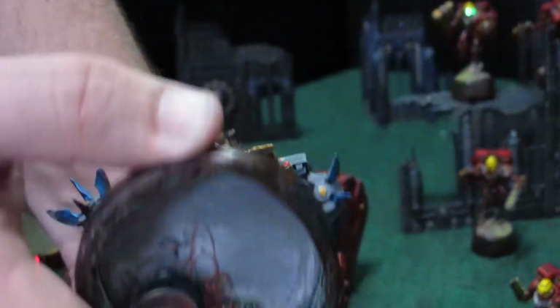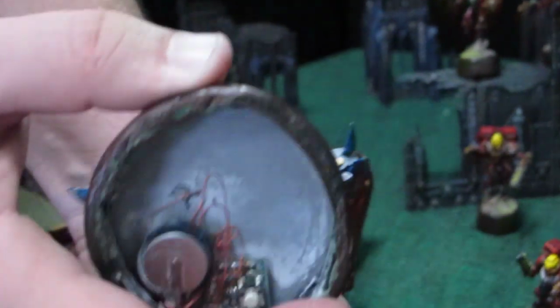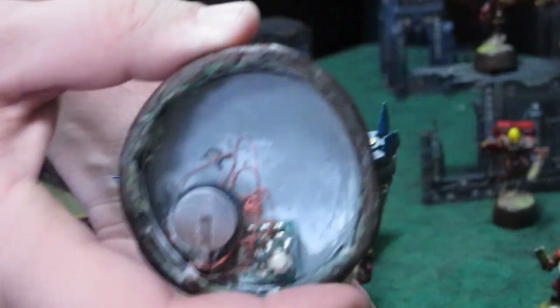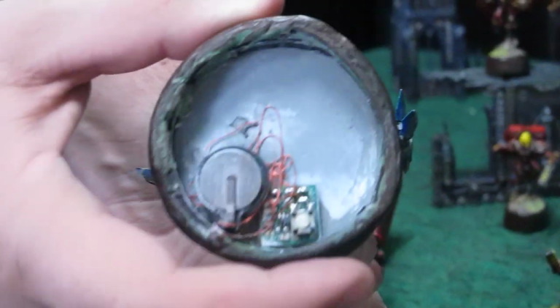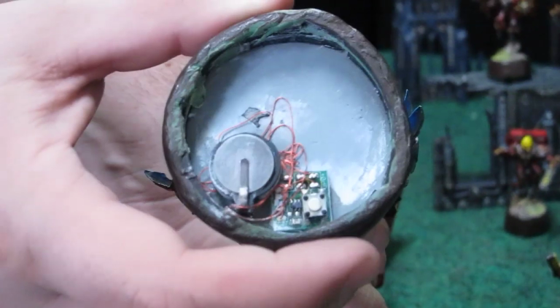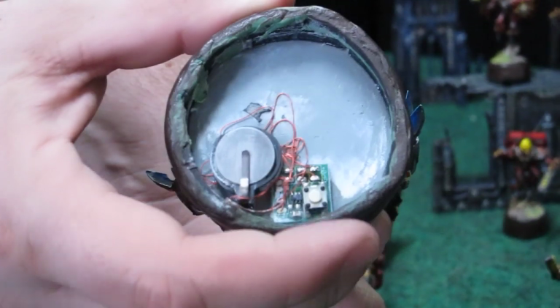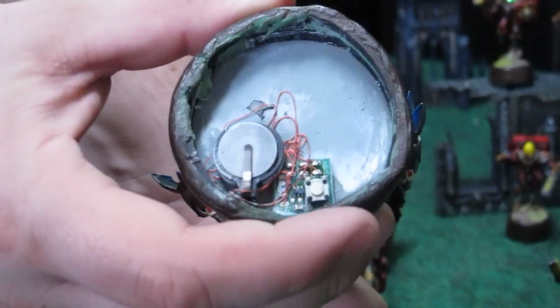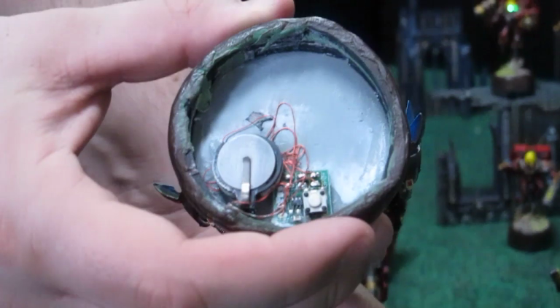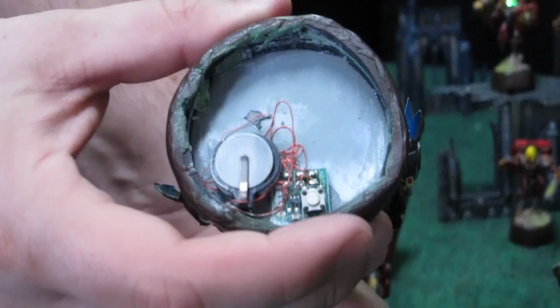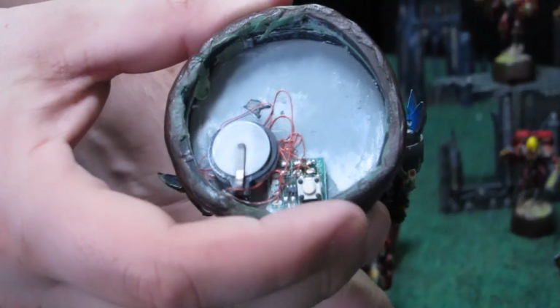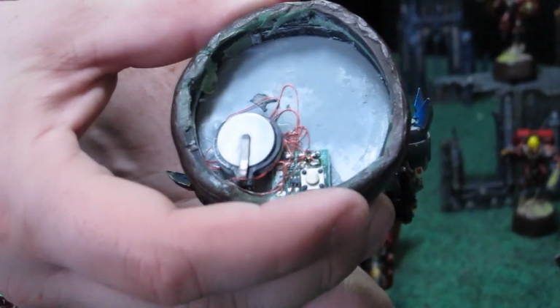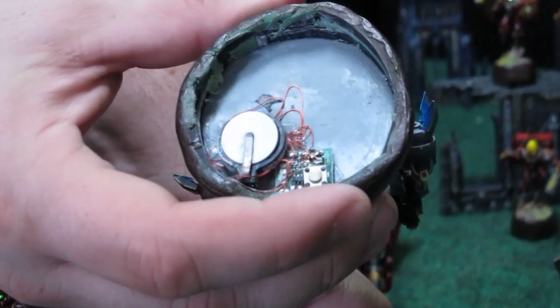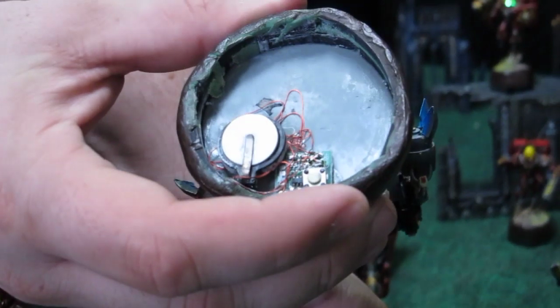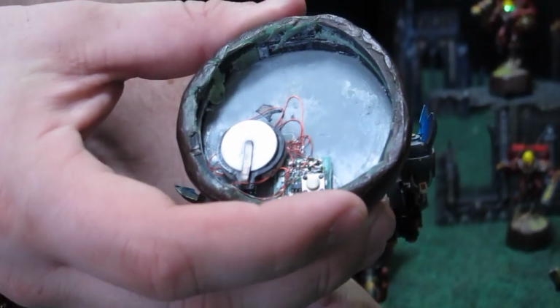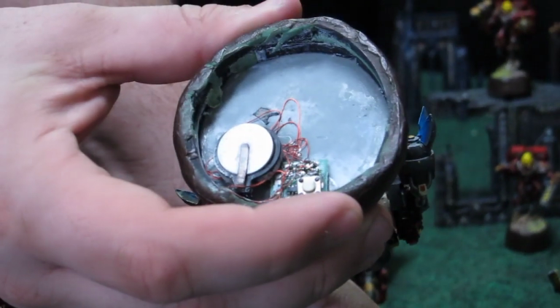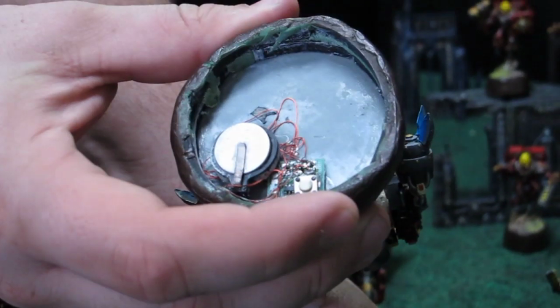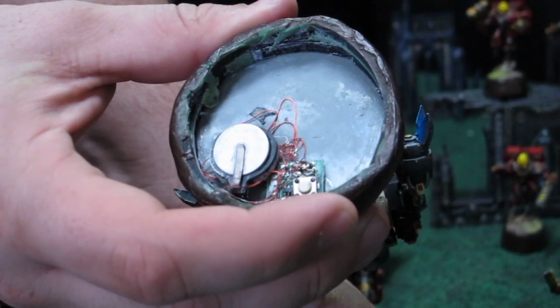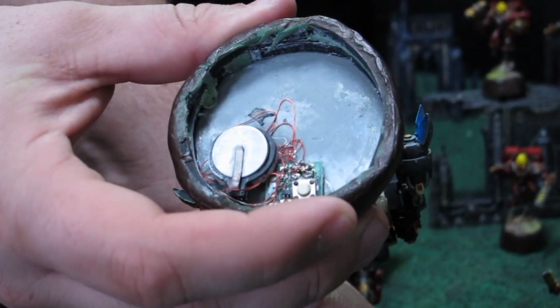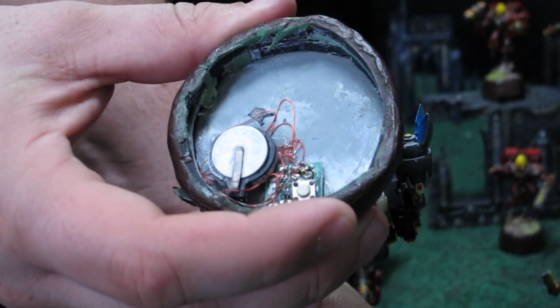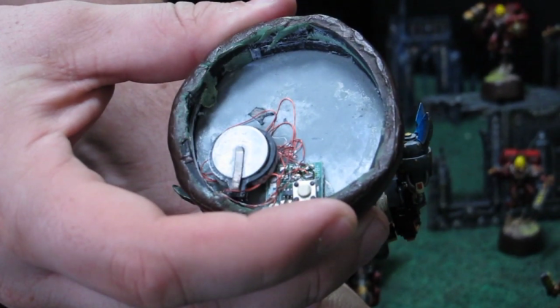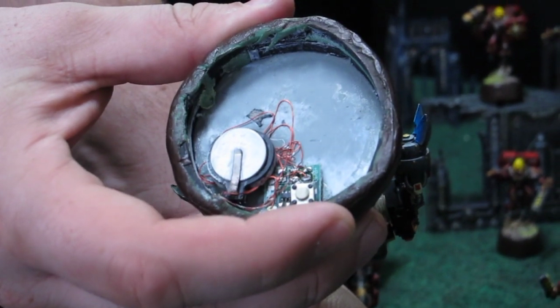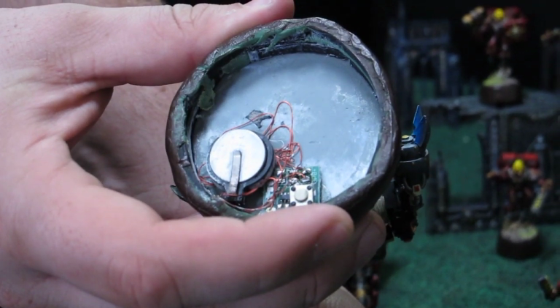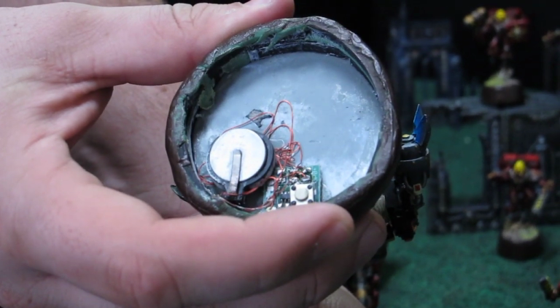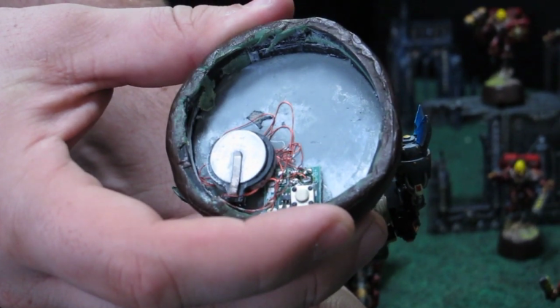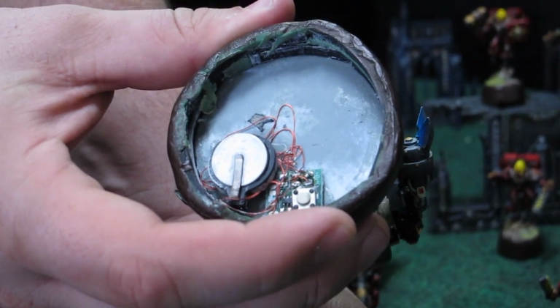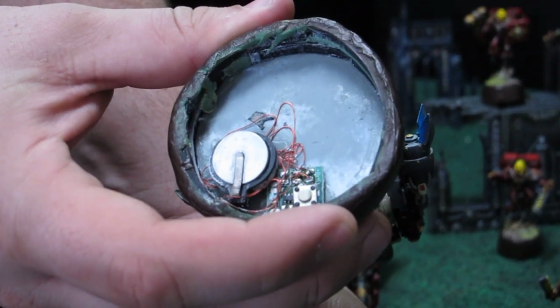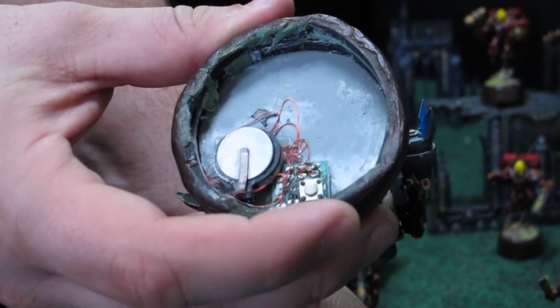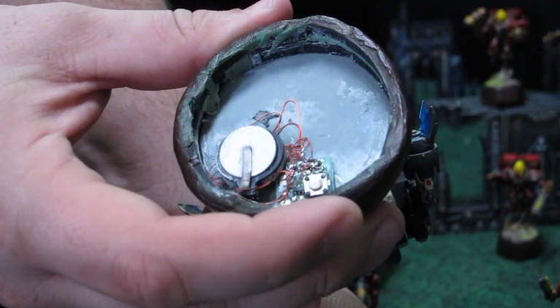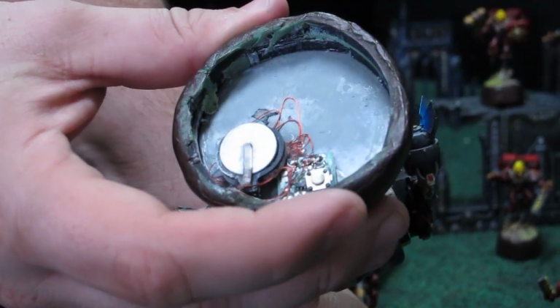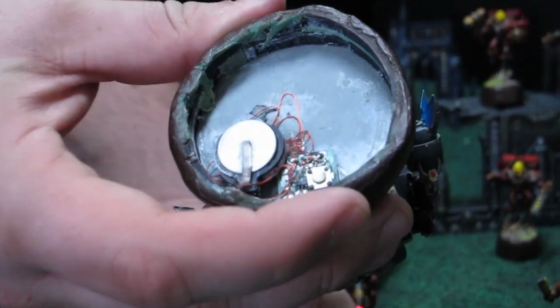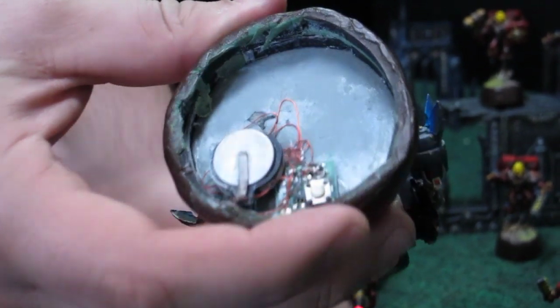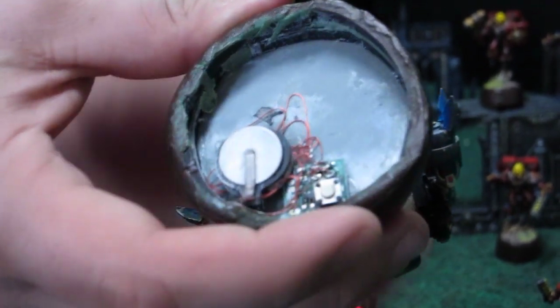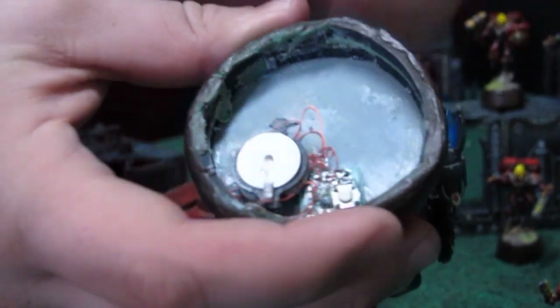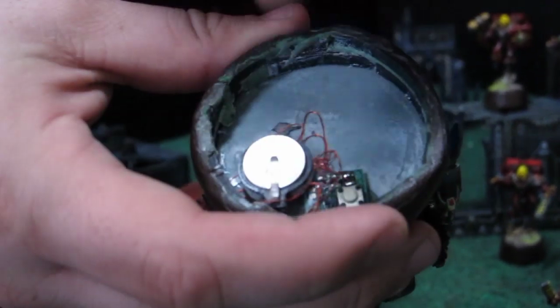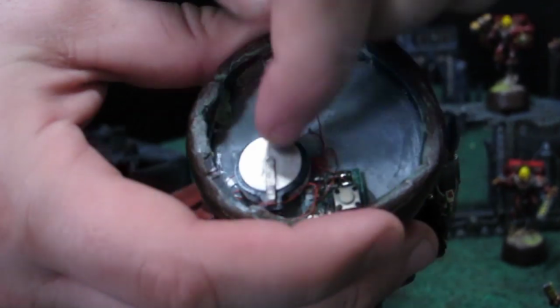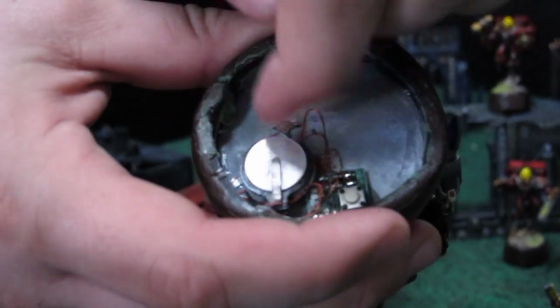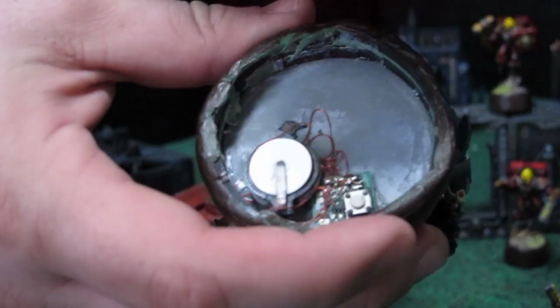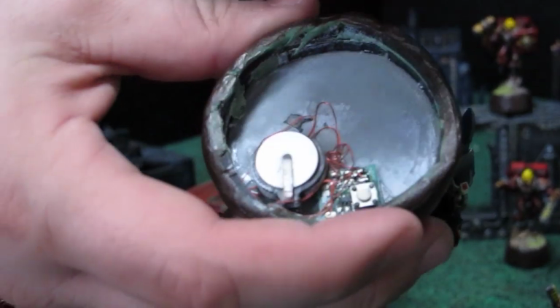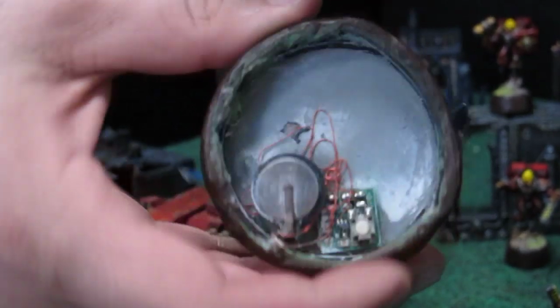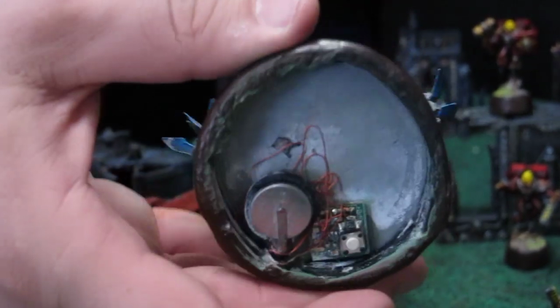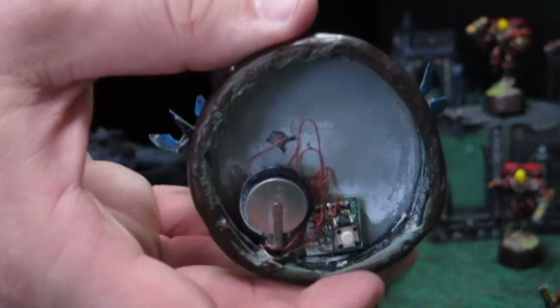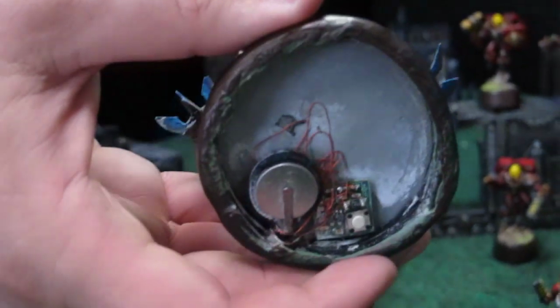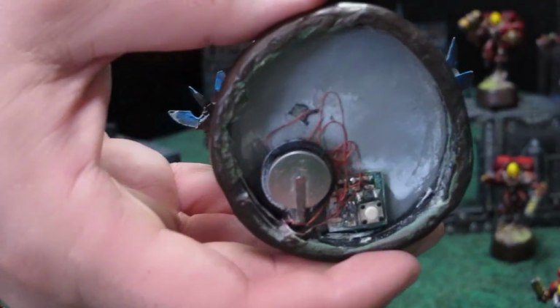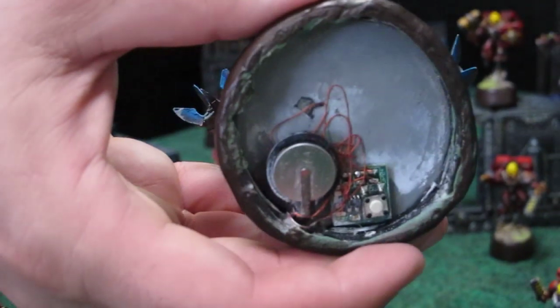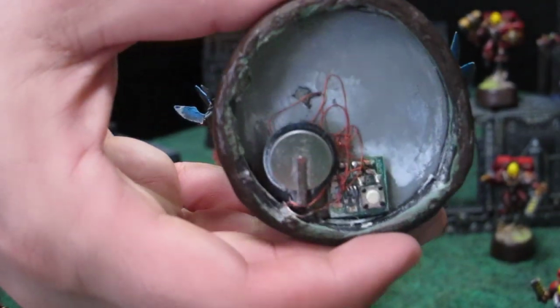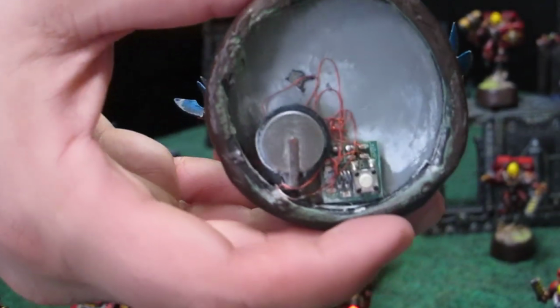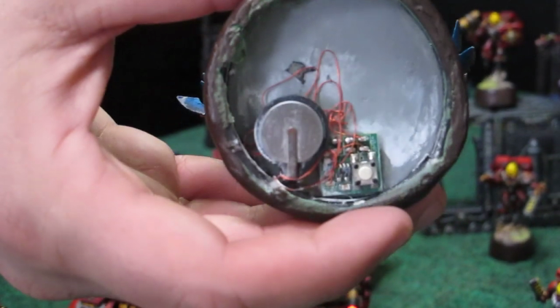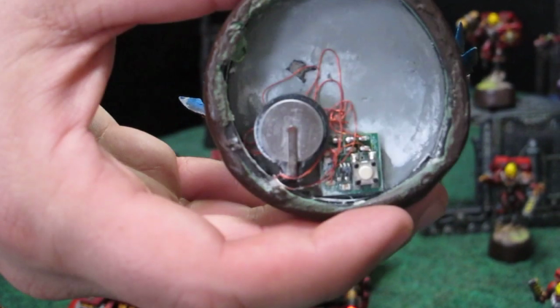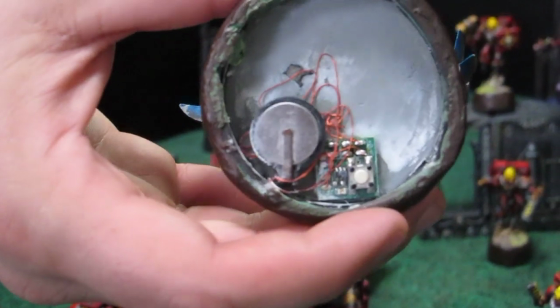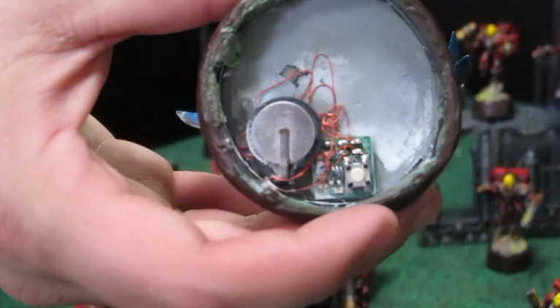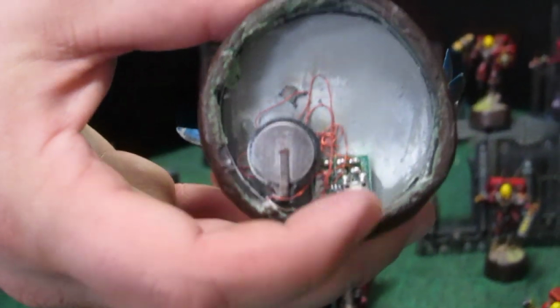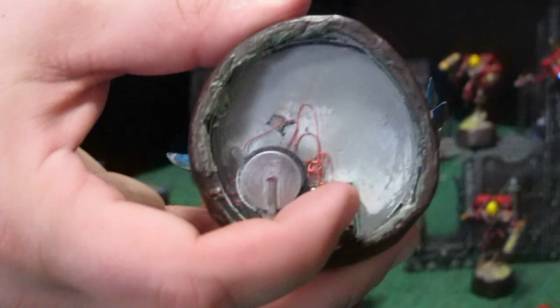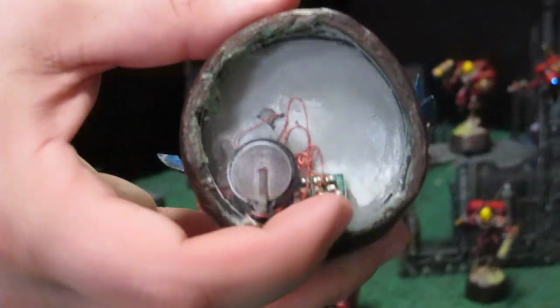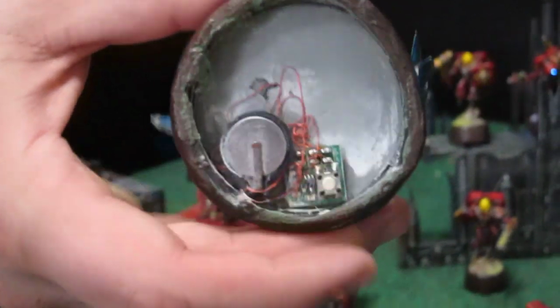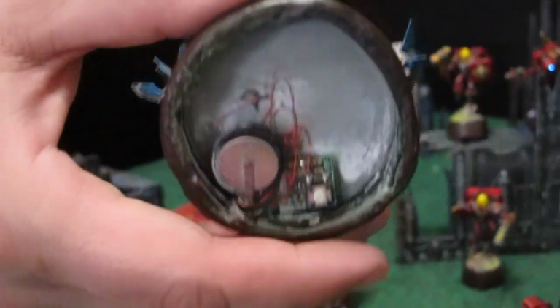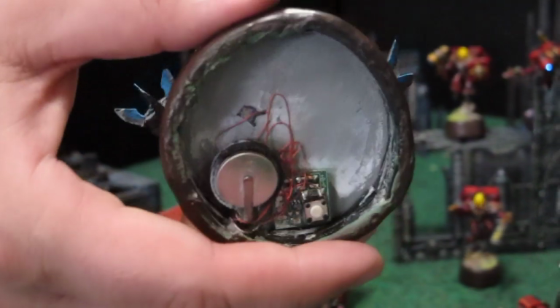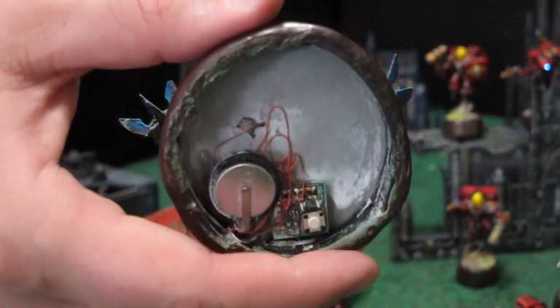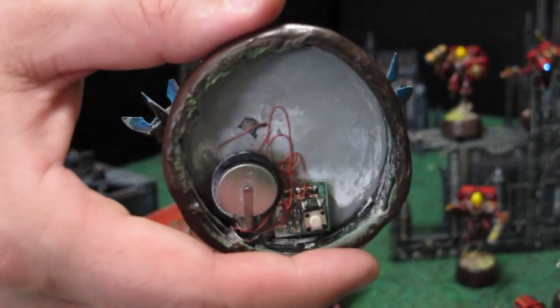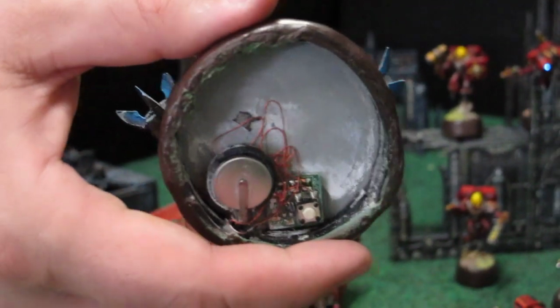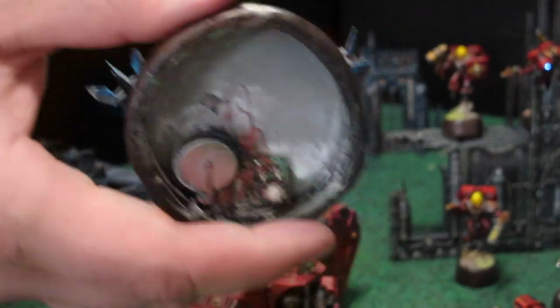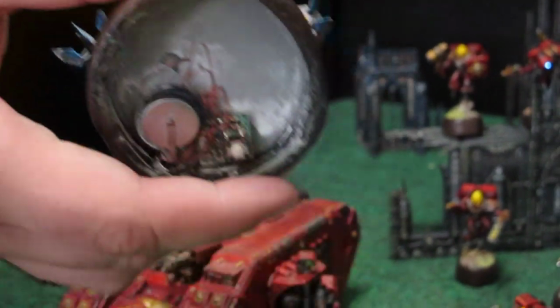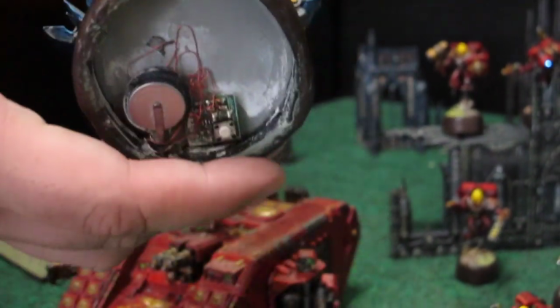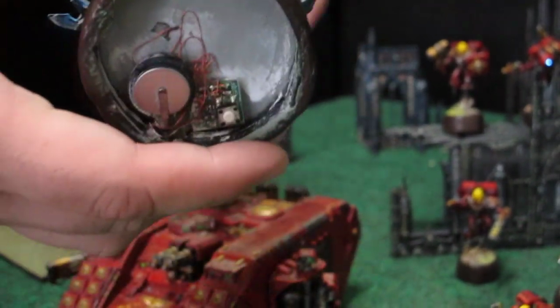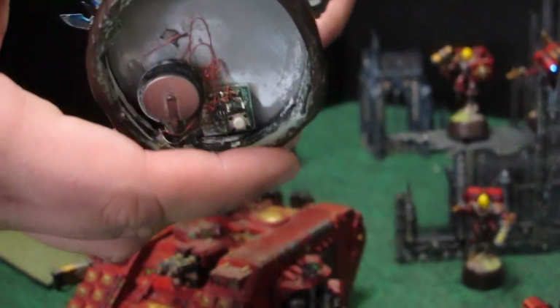The batteries last for about six months or so before you have to redo the battery. You simply pull it out and put in a new one. Really easy to use.